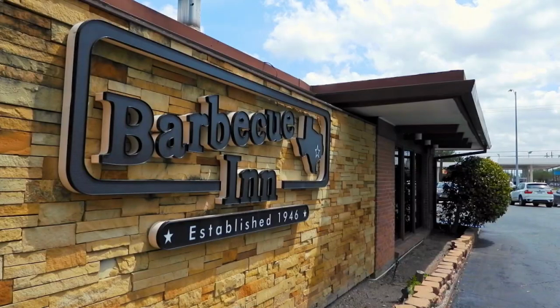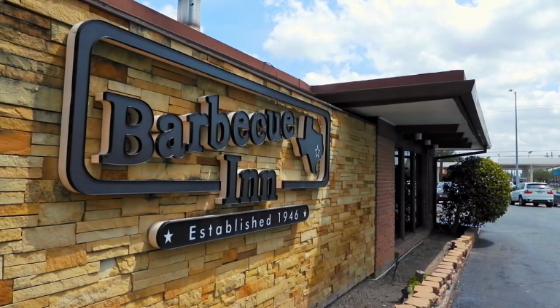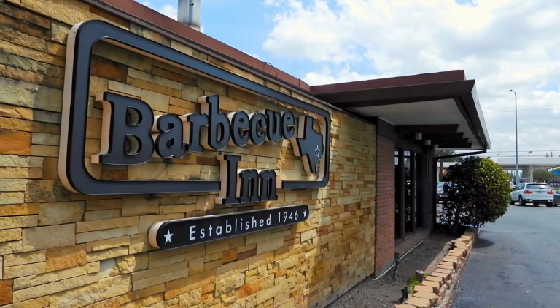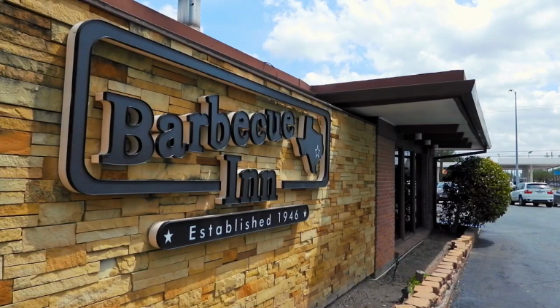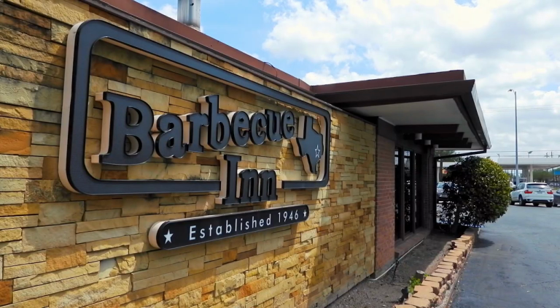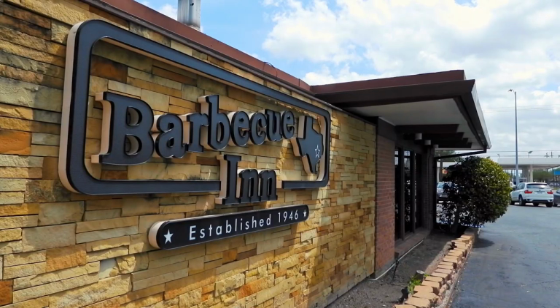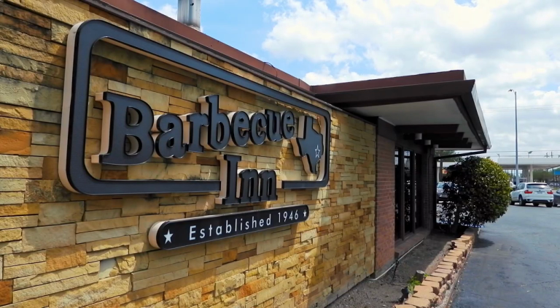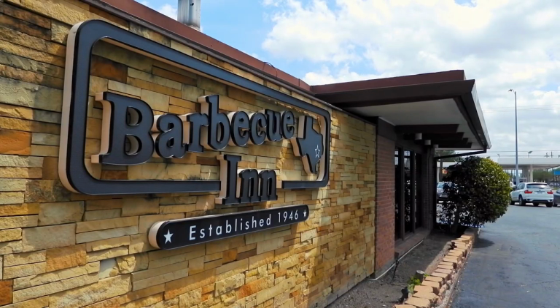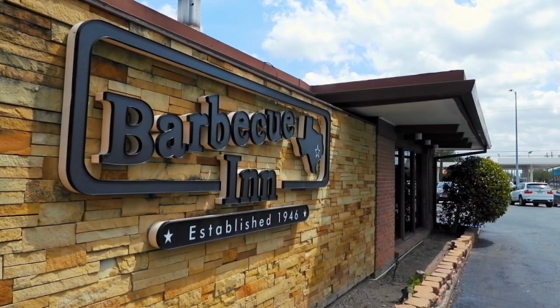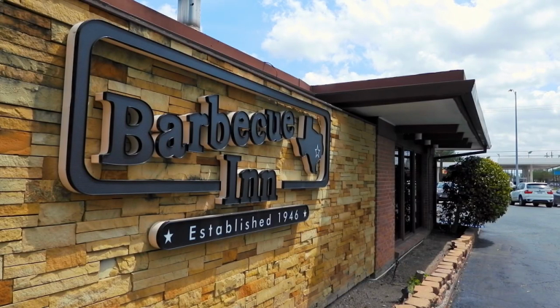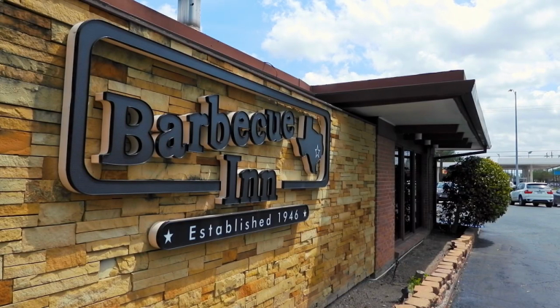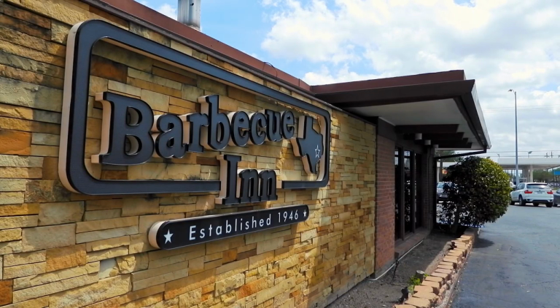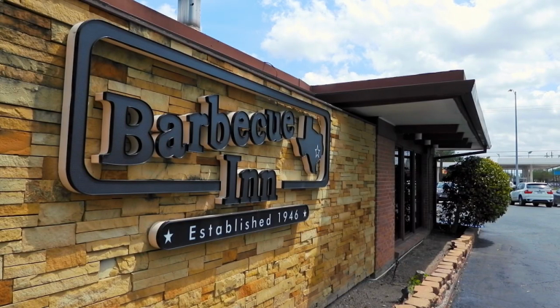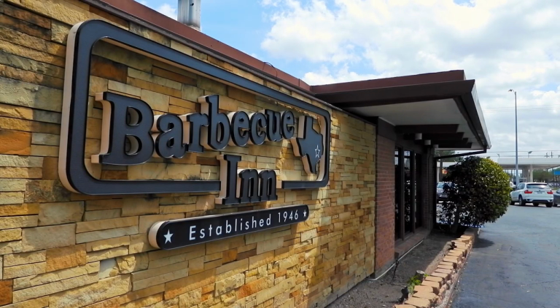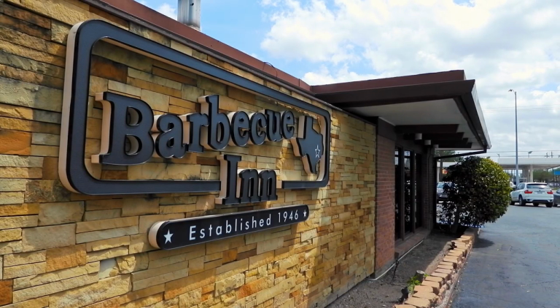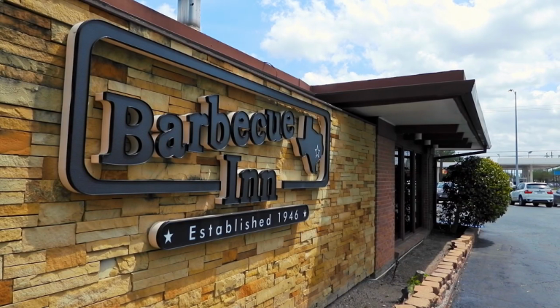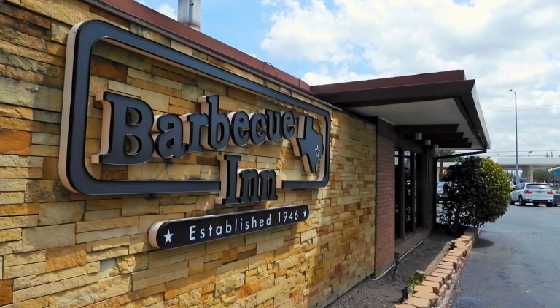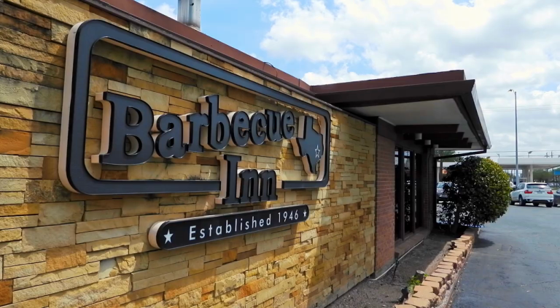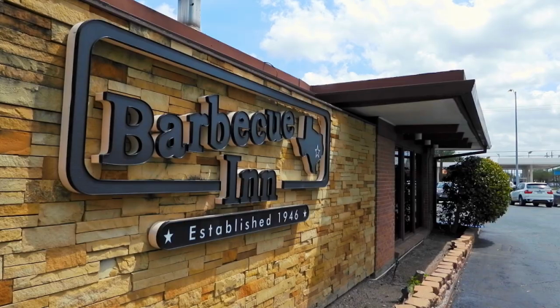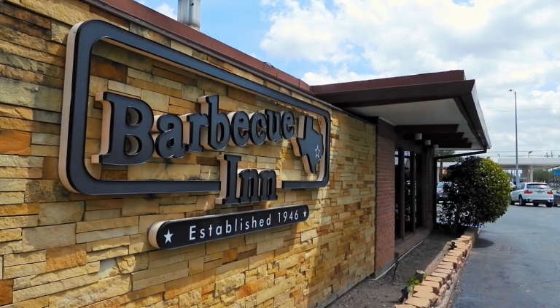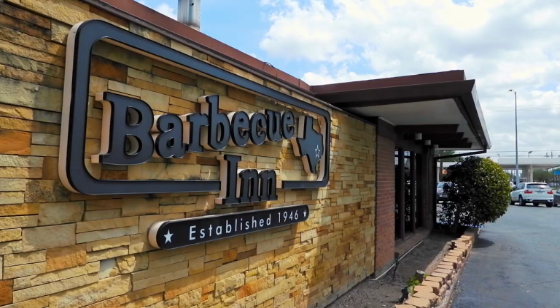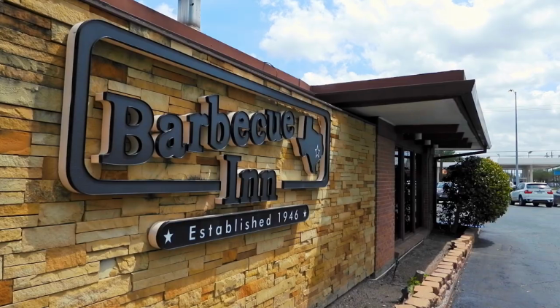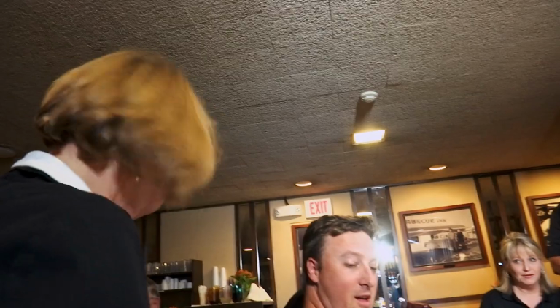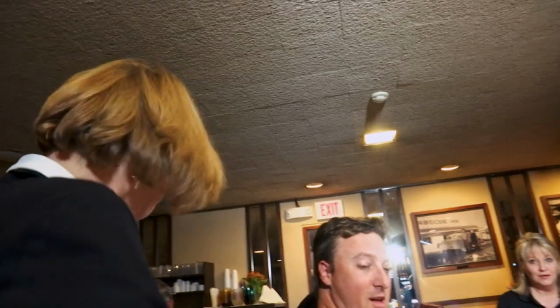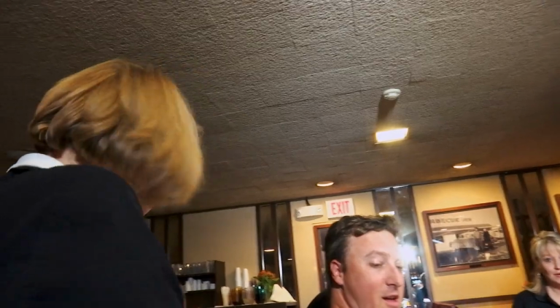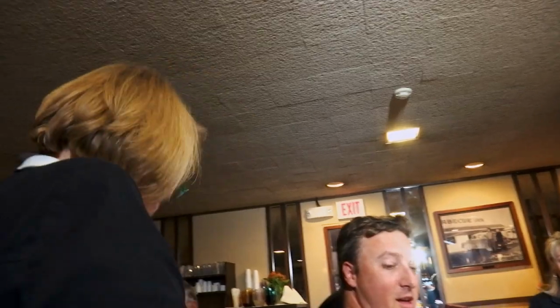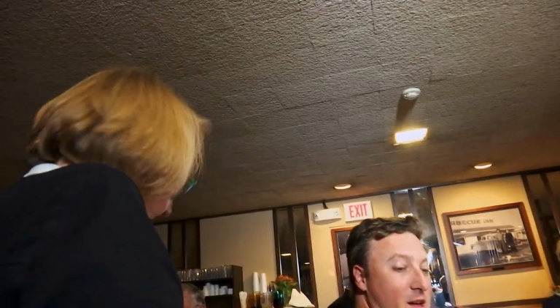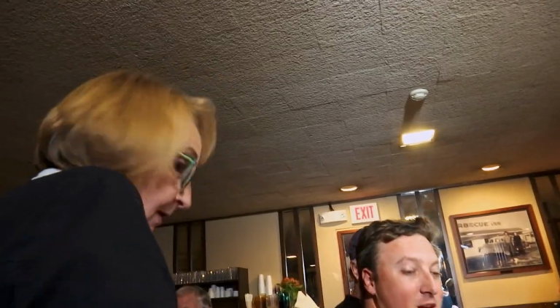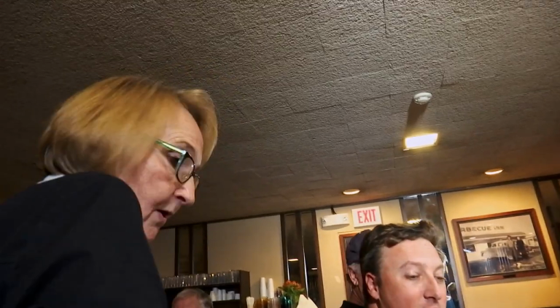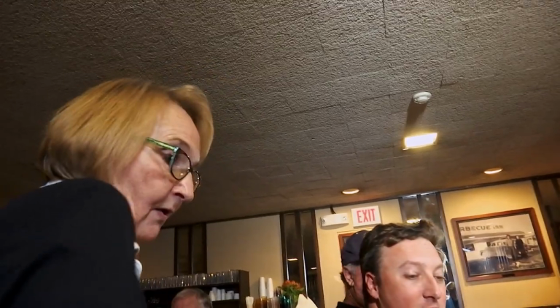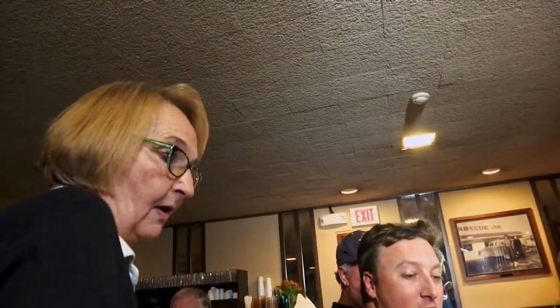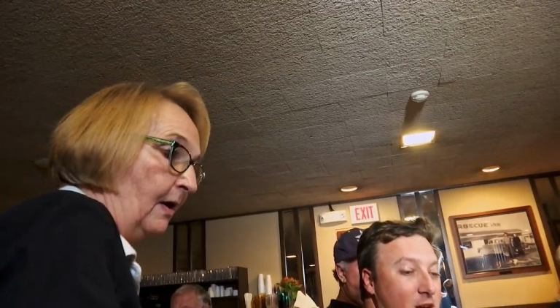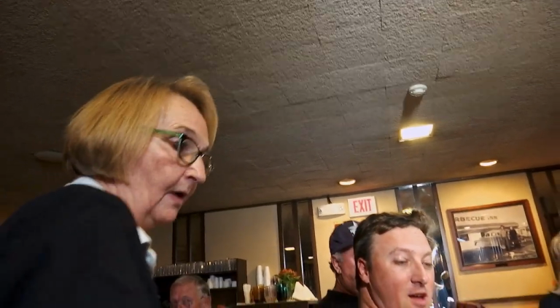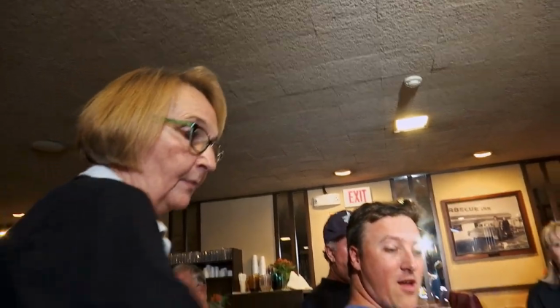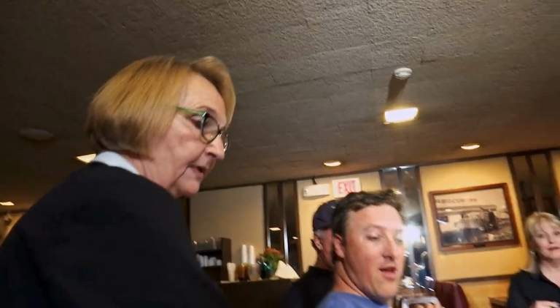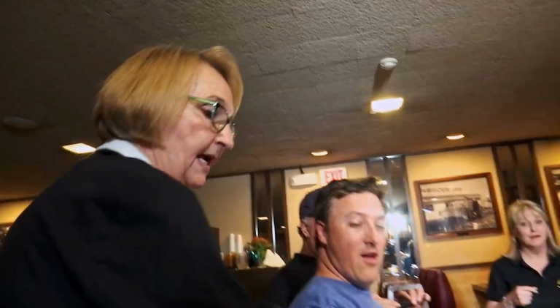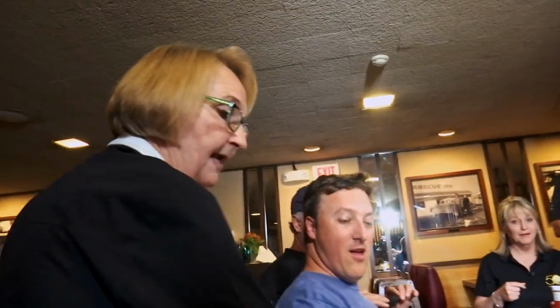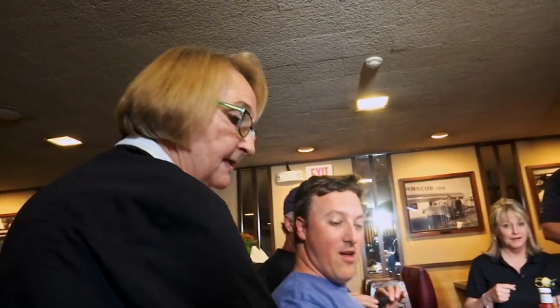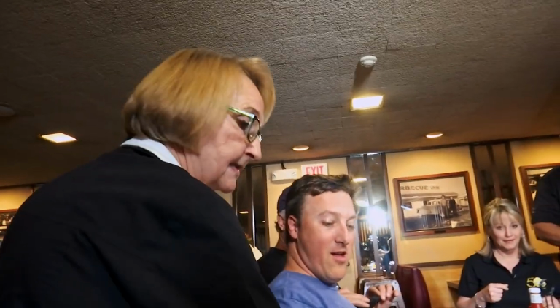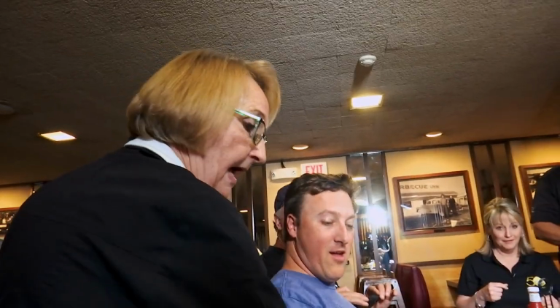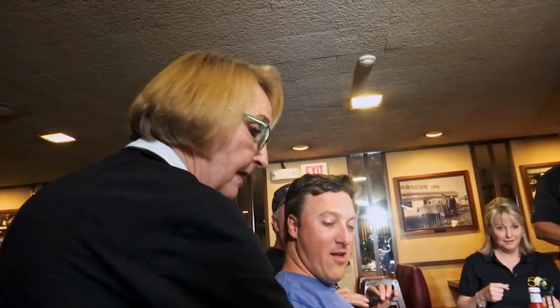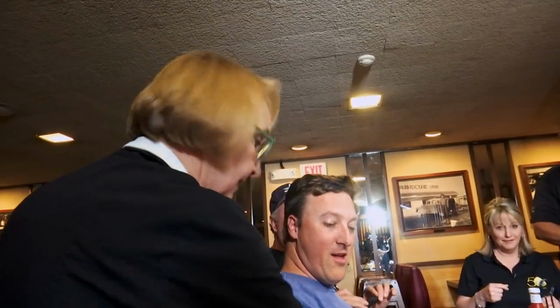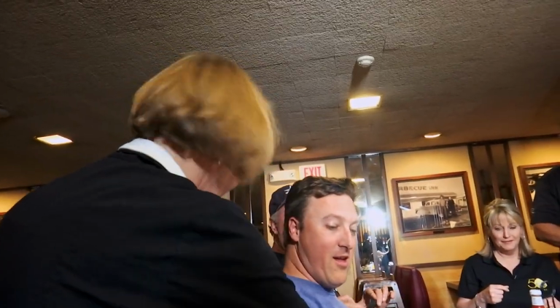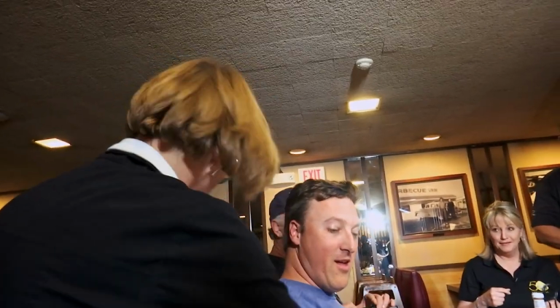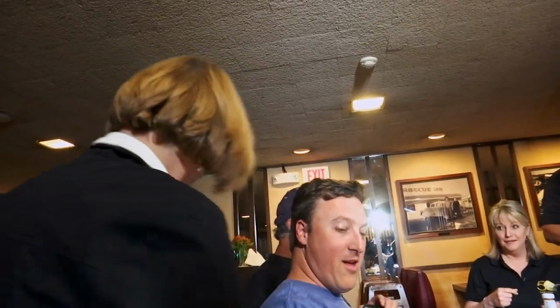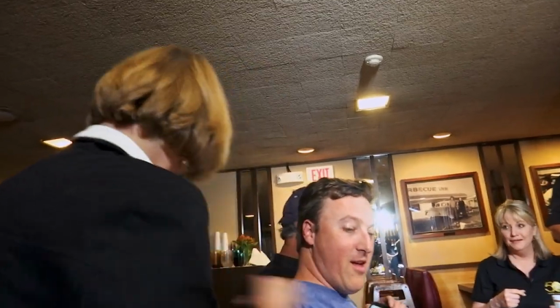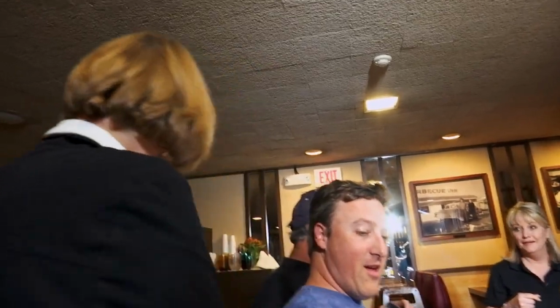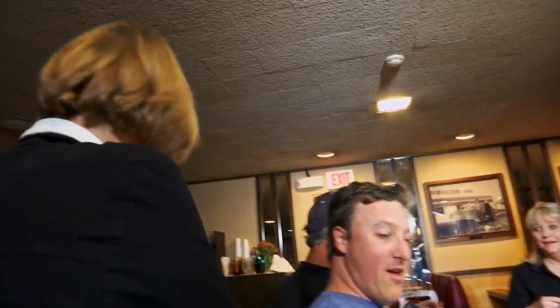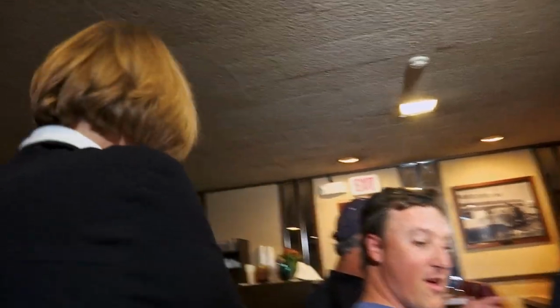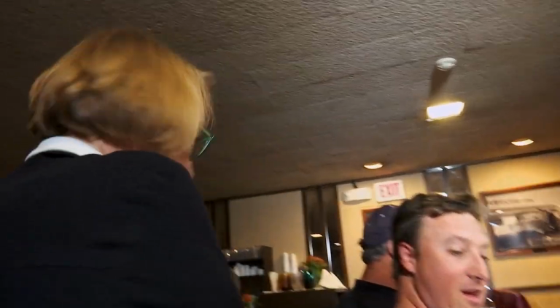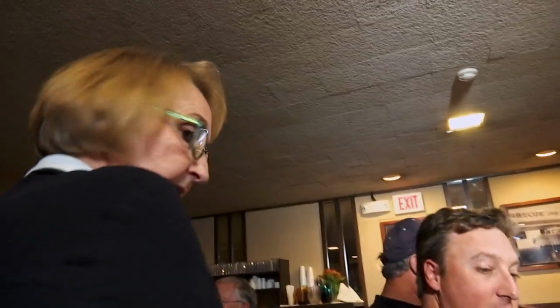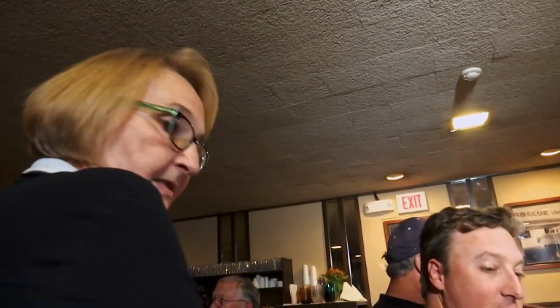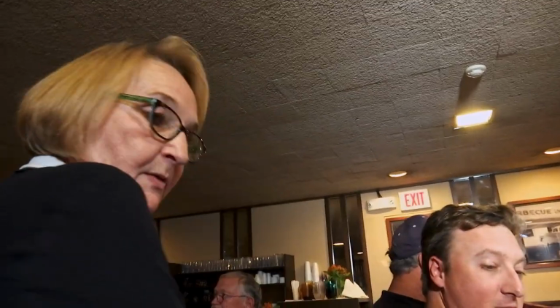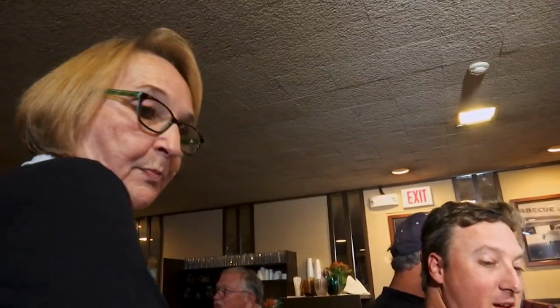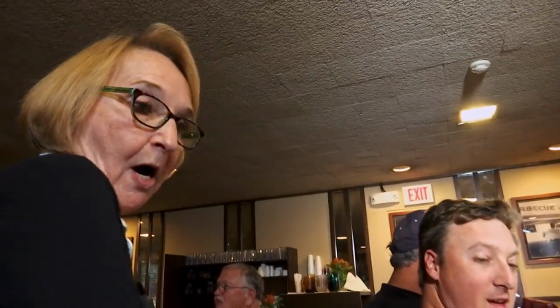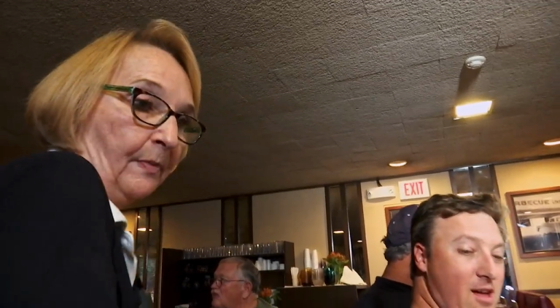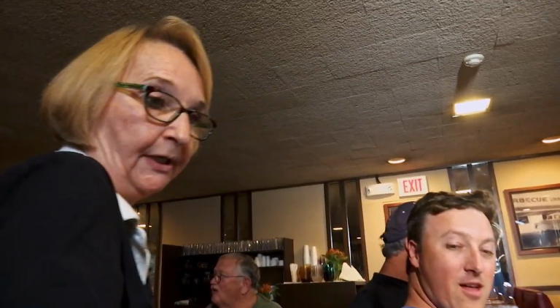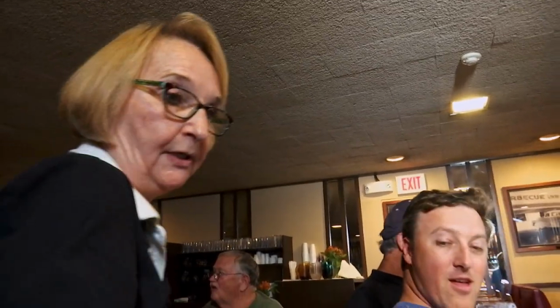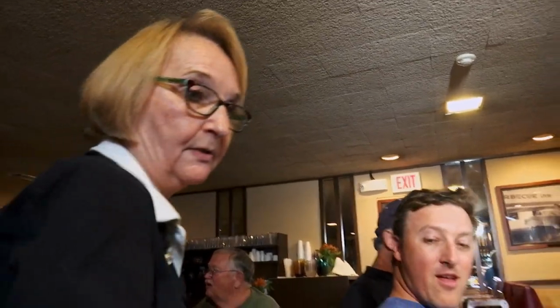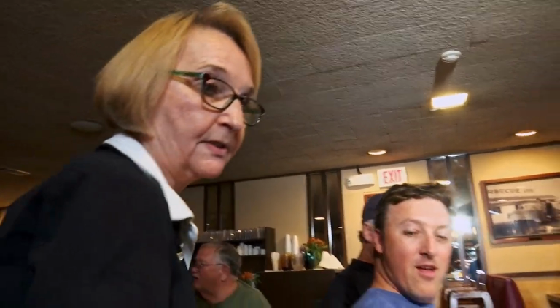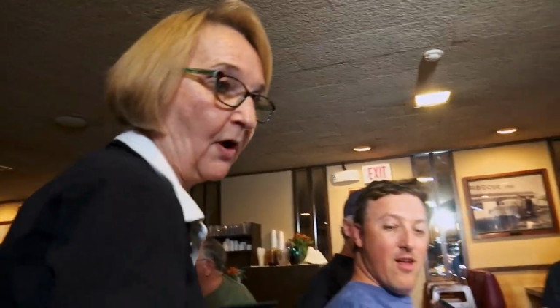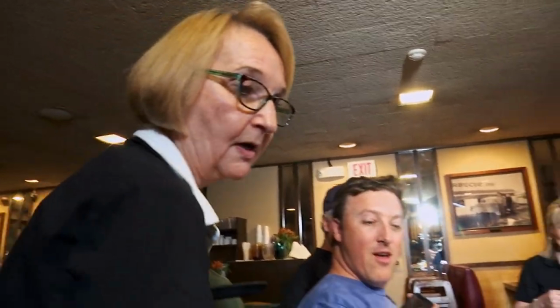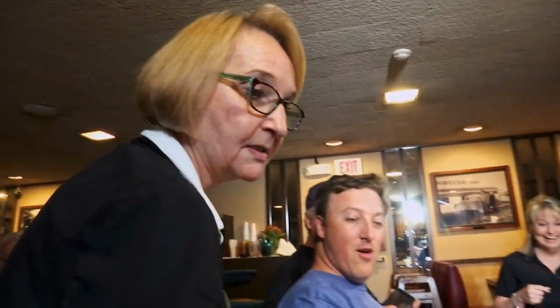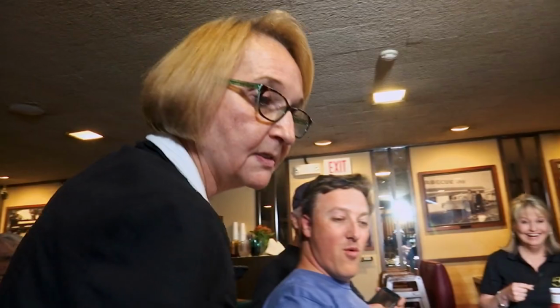This is my rib and beef dinner, potato salad, and then some barbecue sauce.